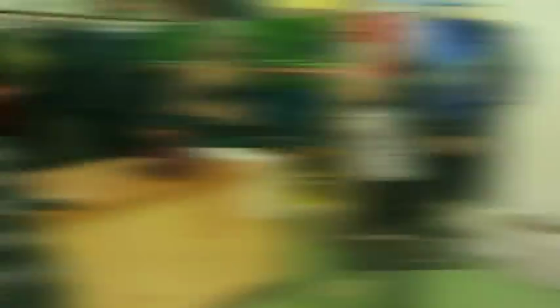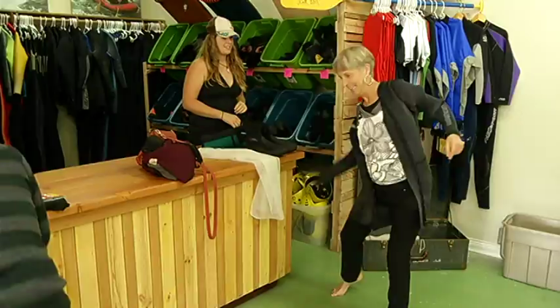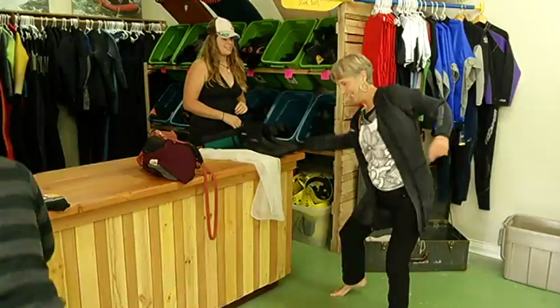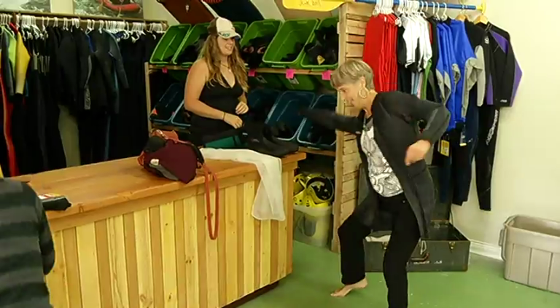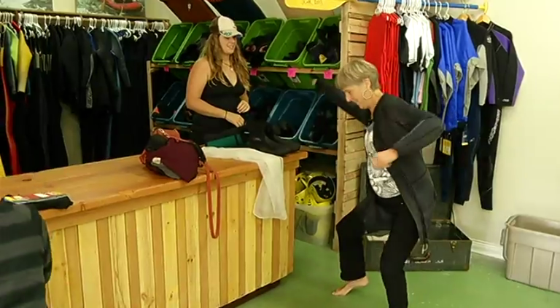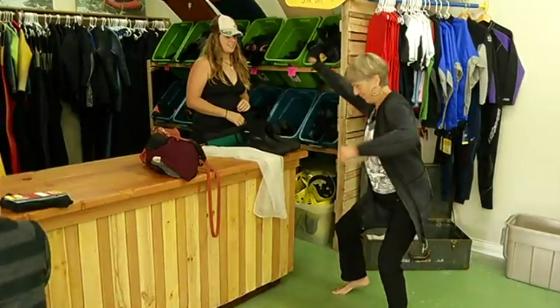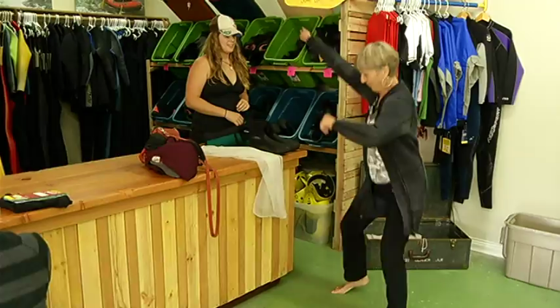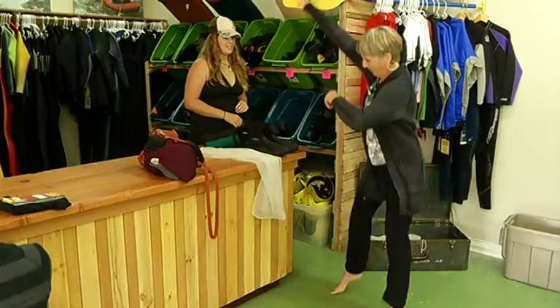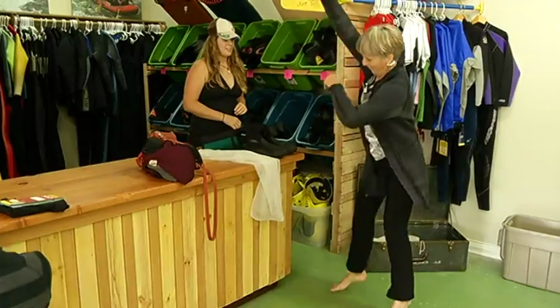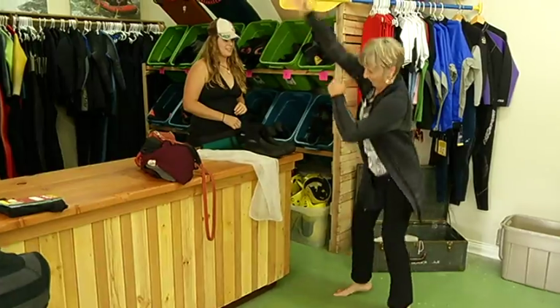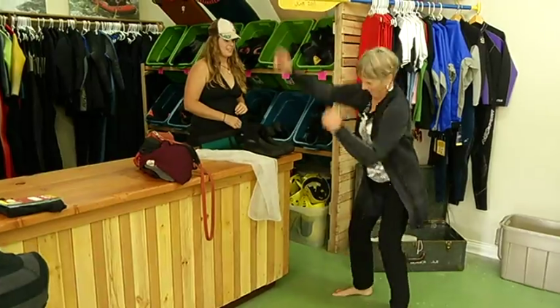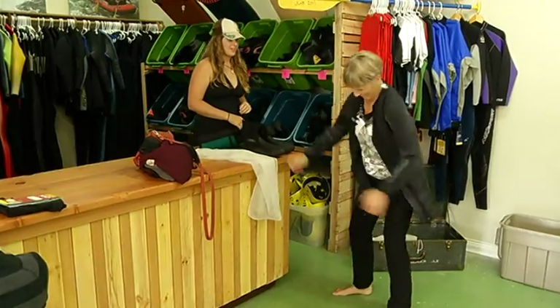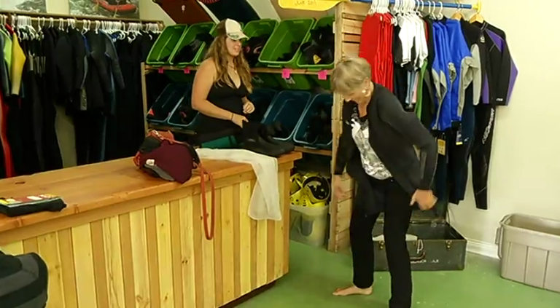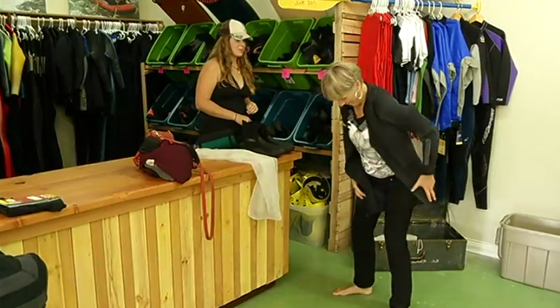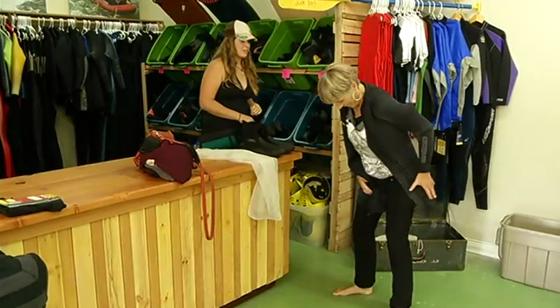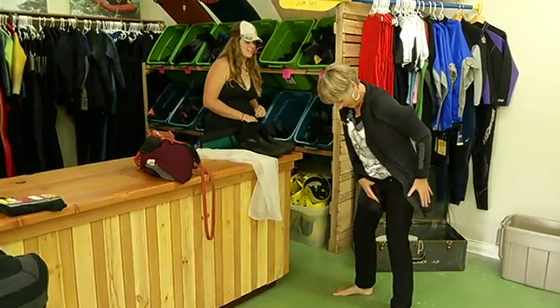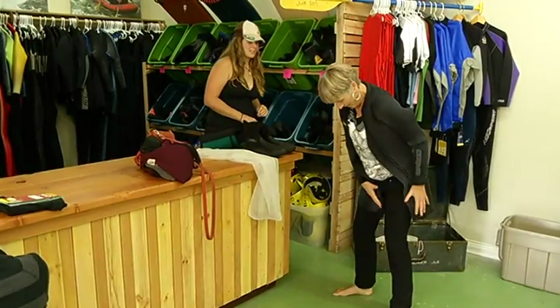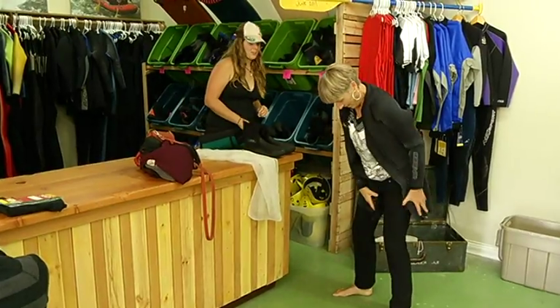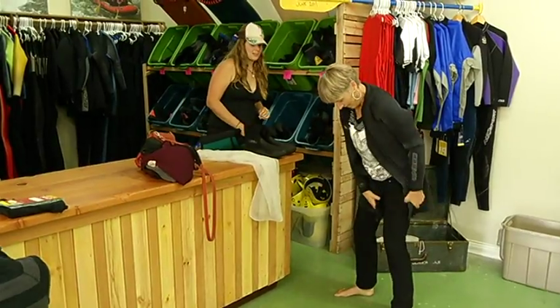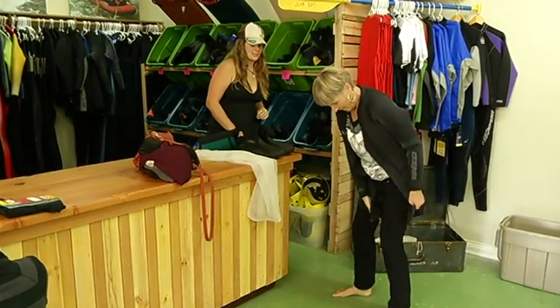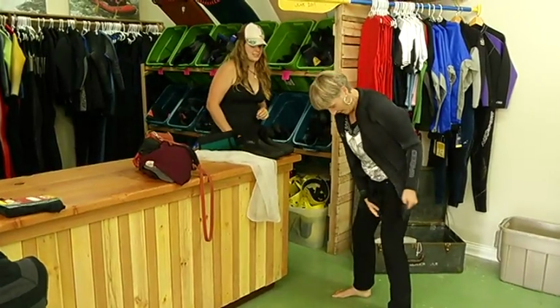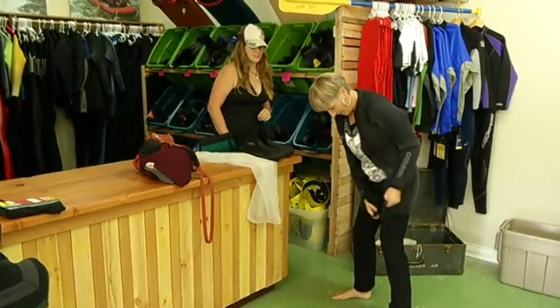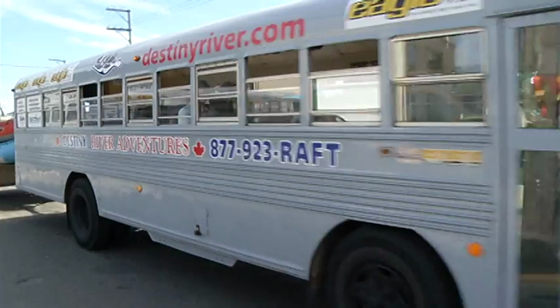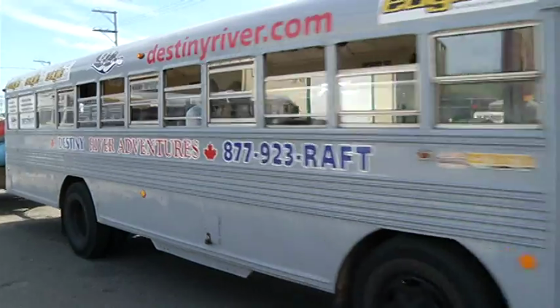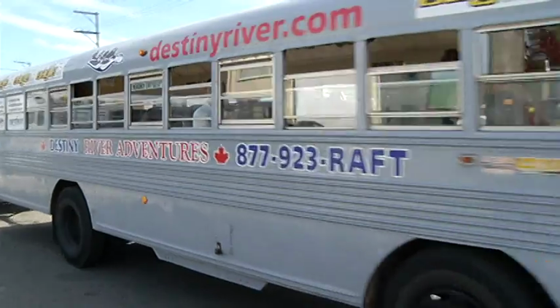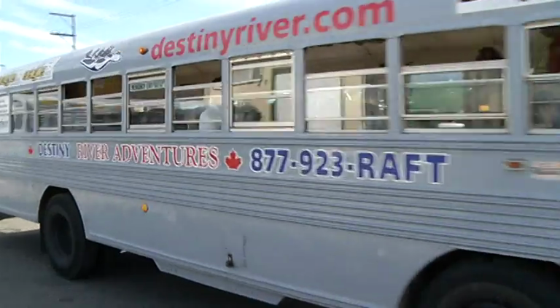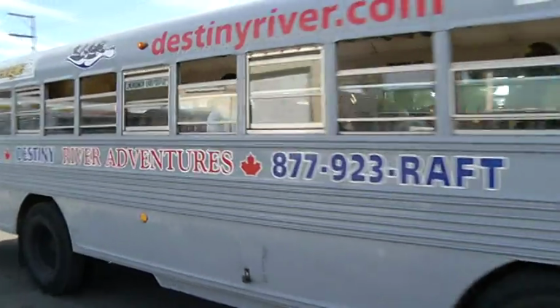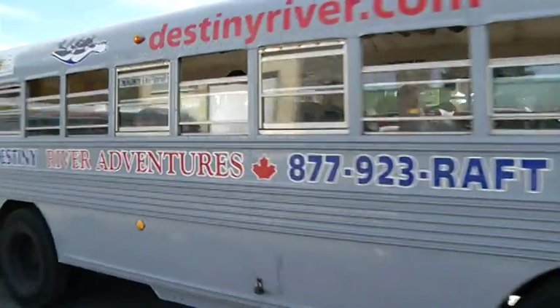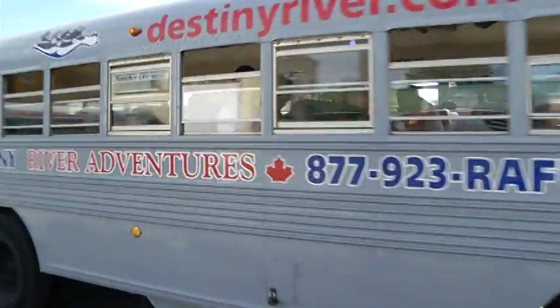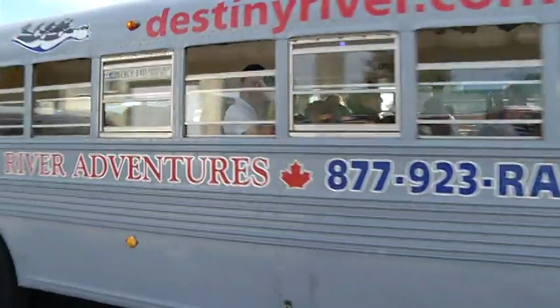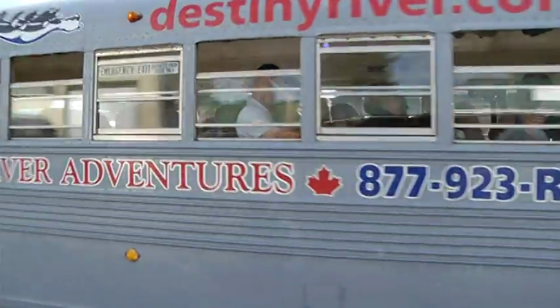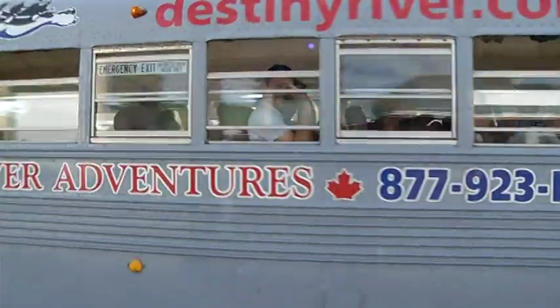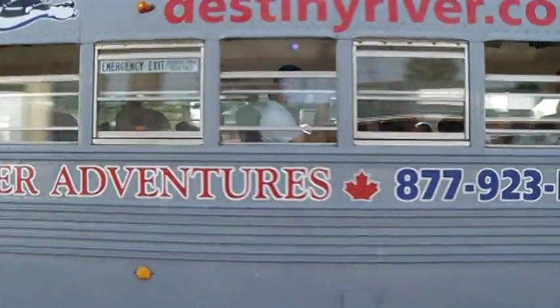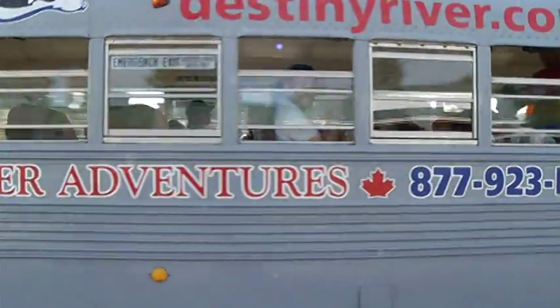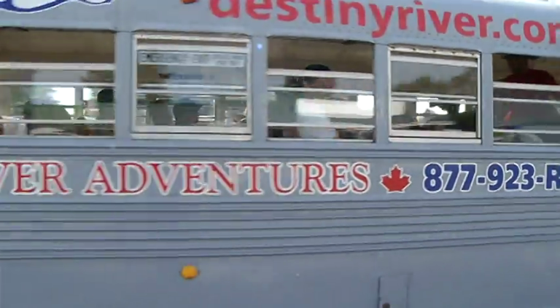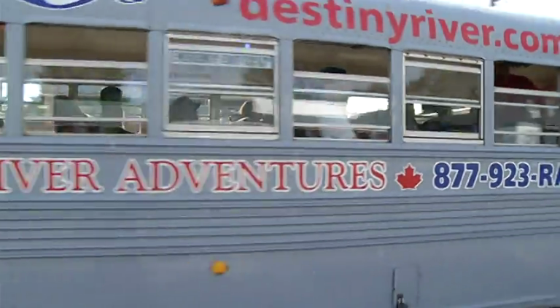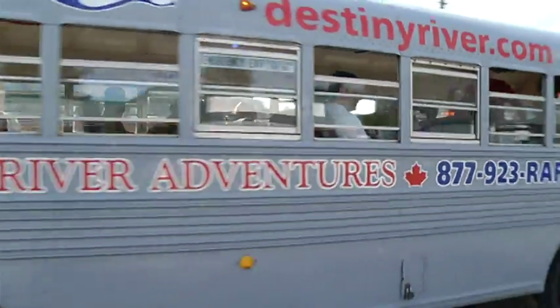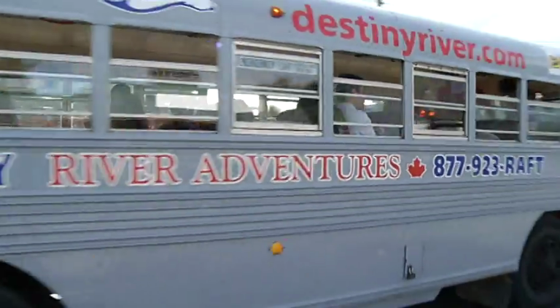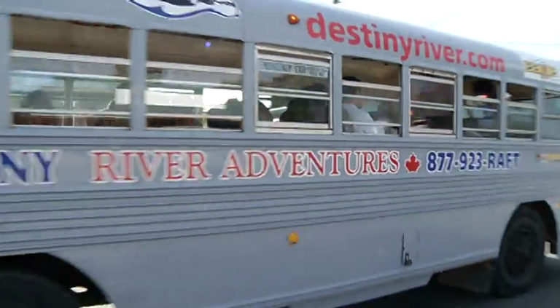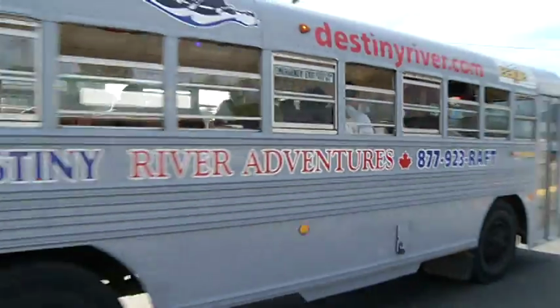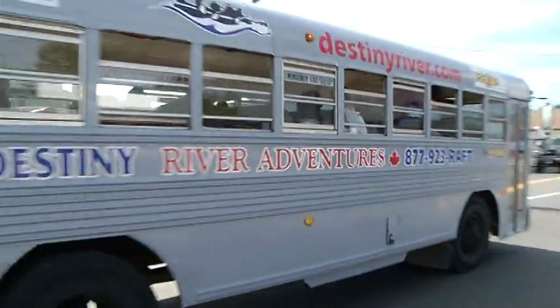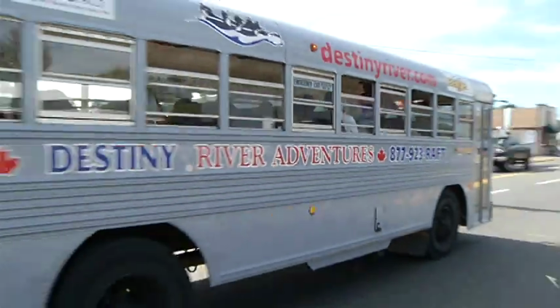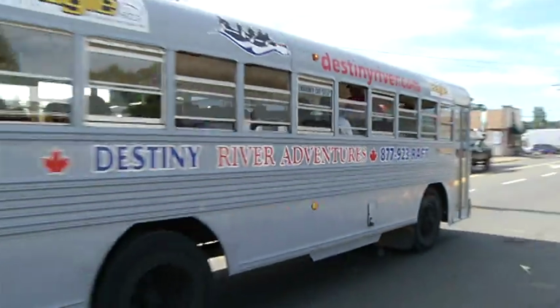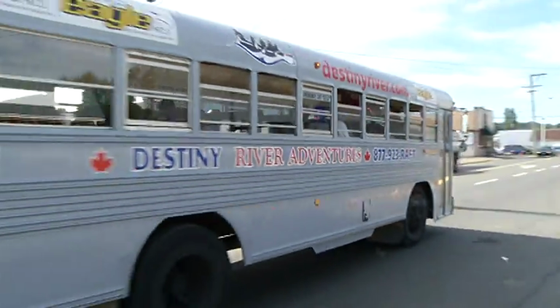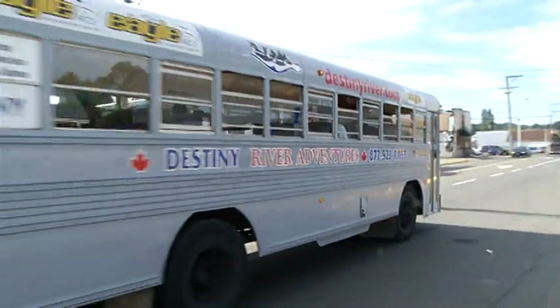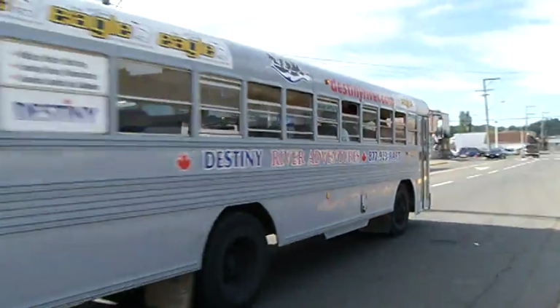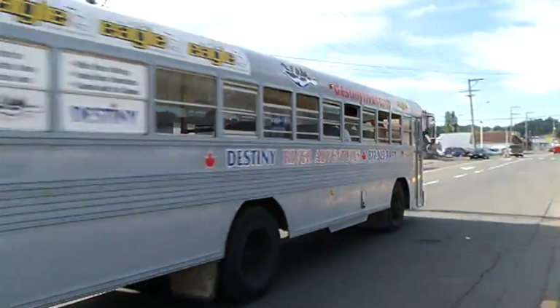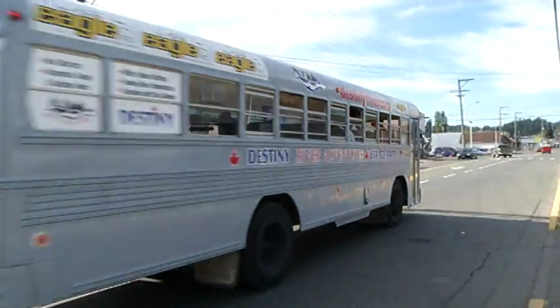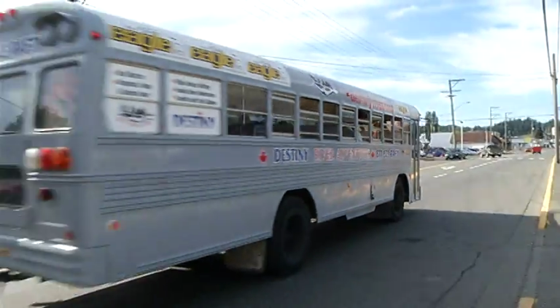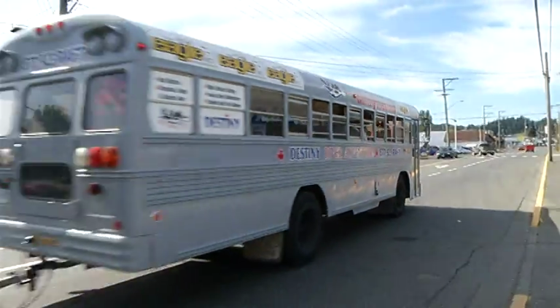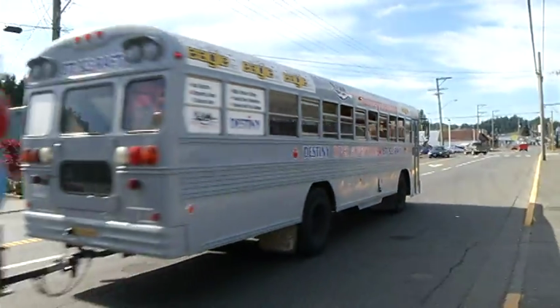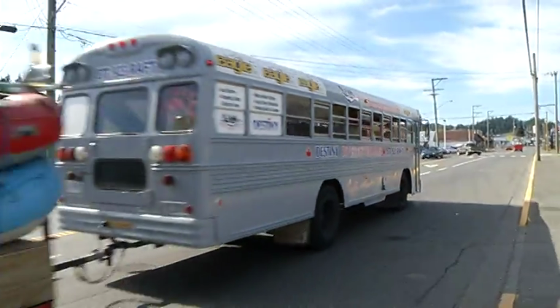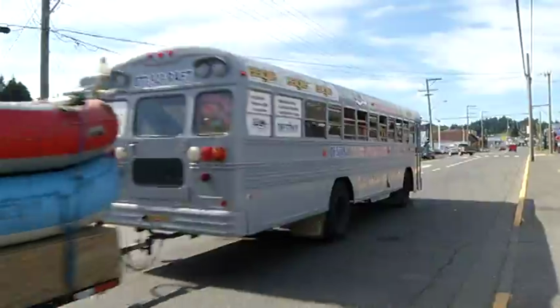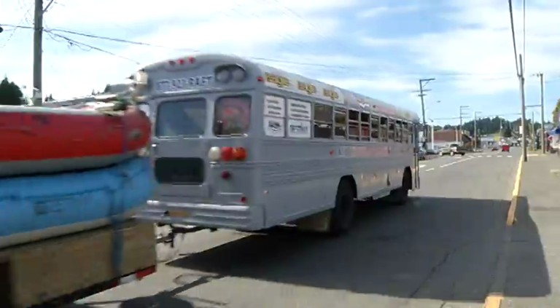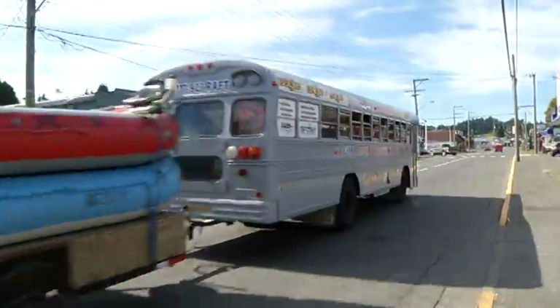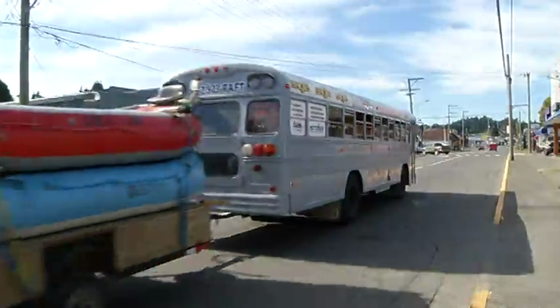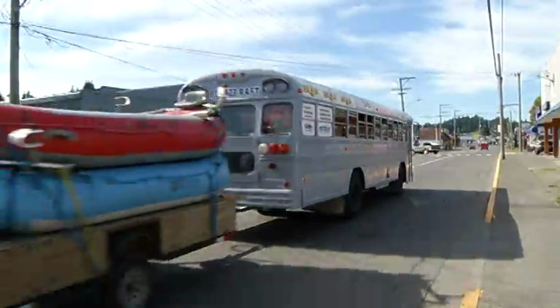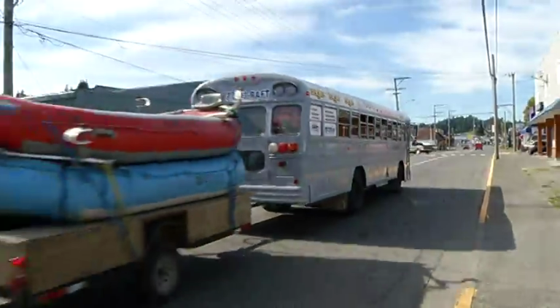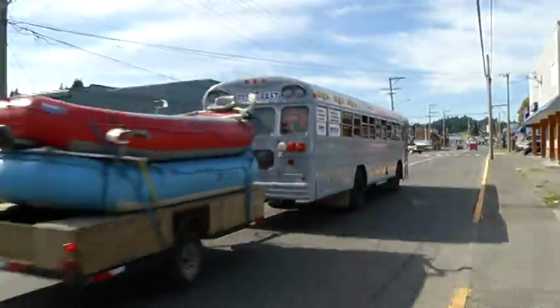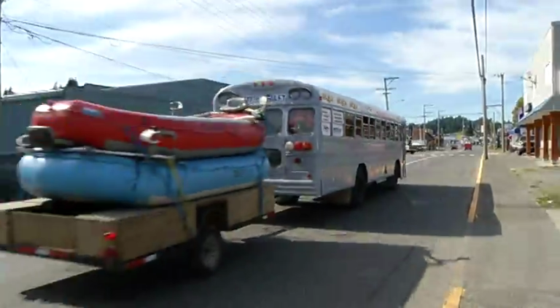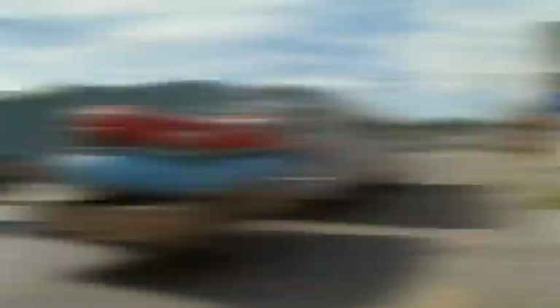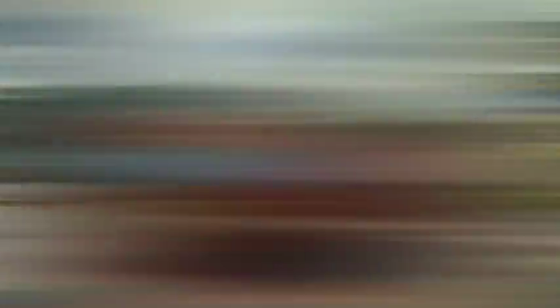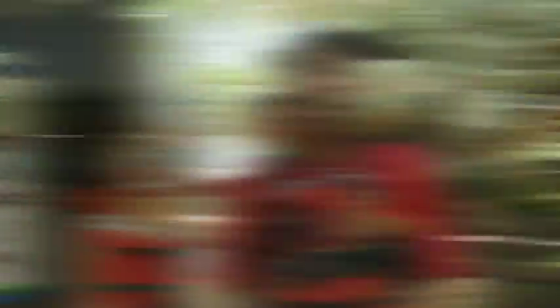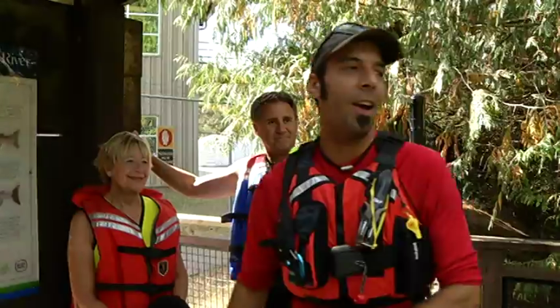Job one: squeeze into that wetsuit, hop the bus, and don't let the scary safety talk dissuade you from the adventure.